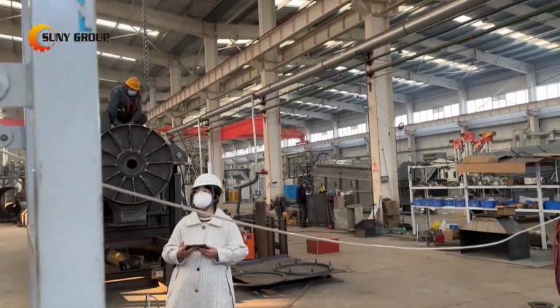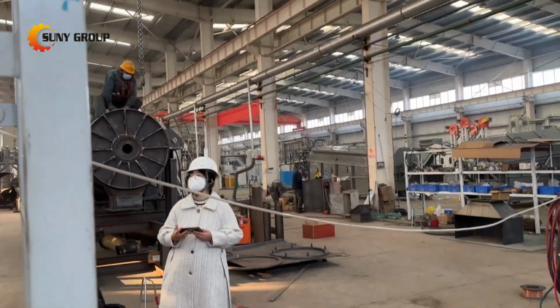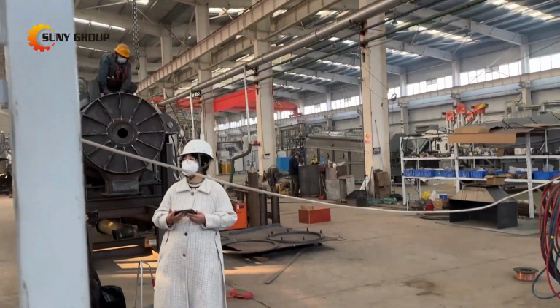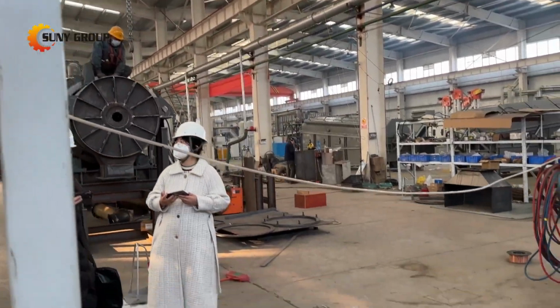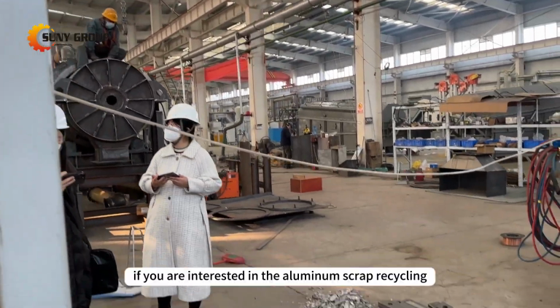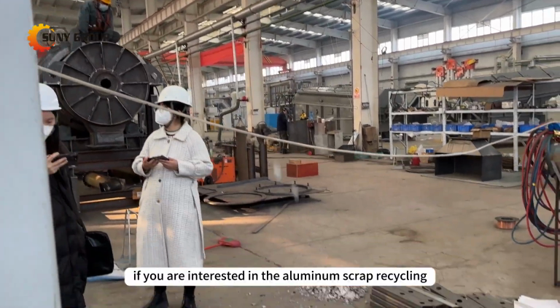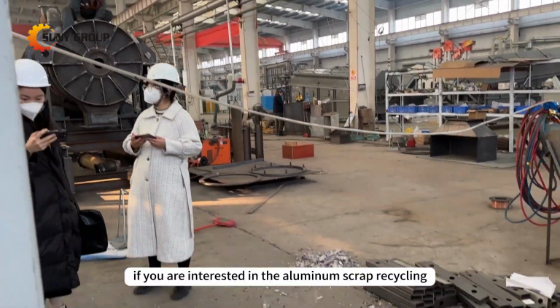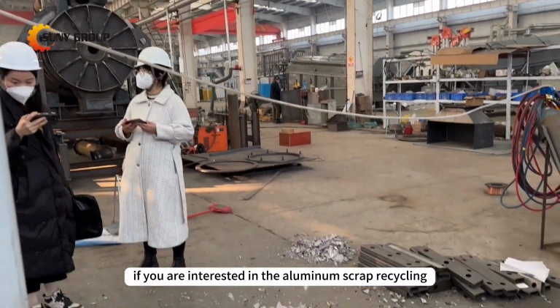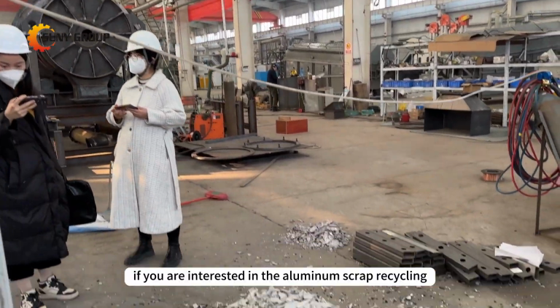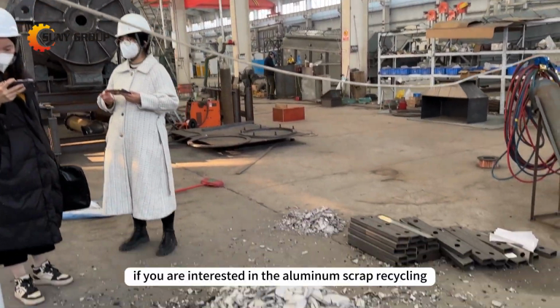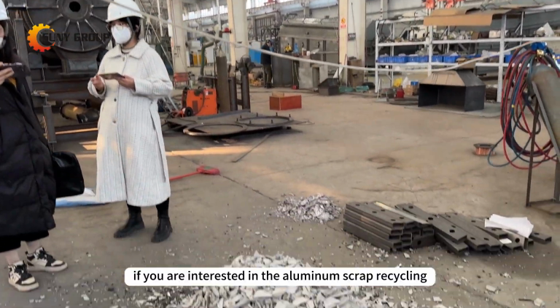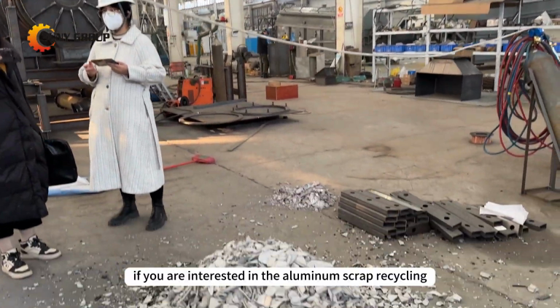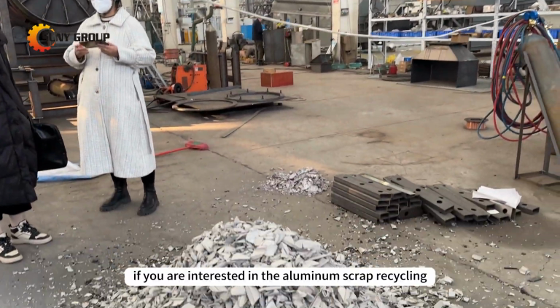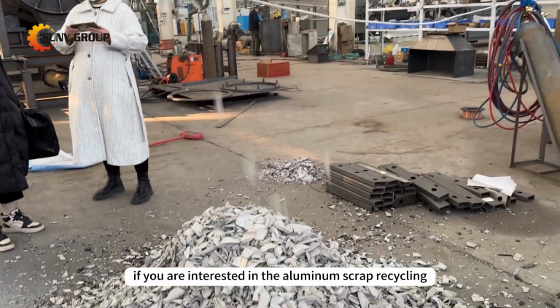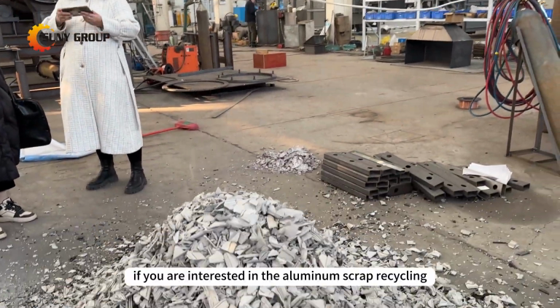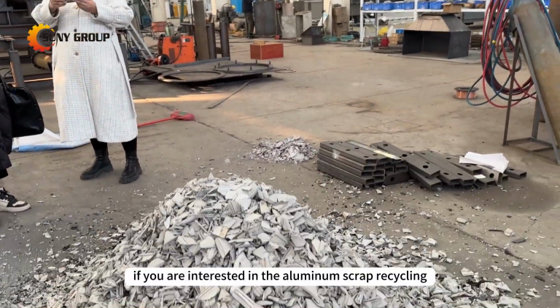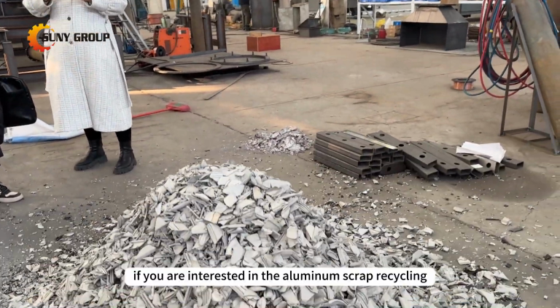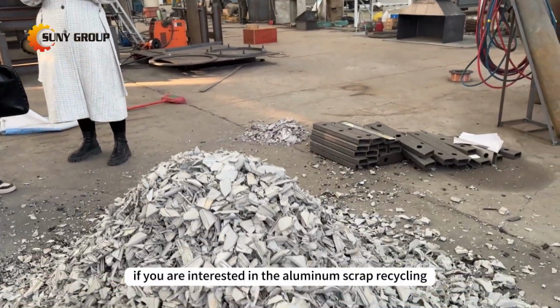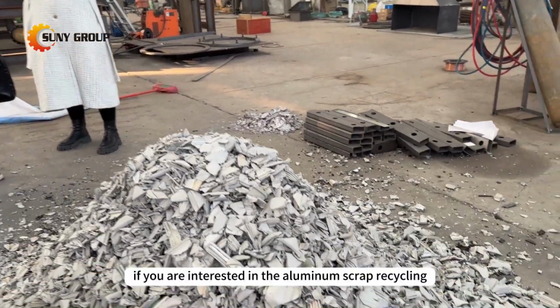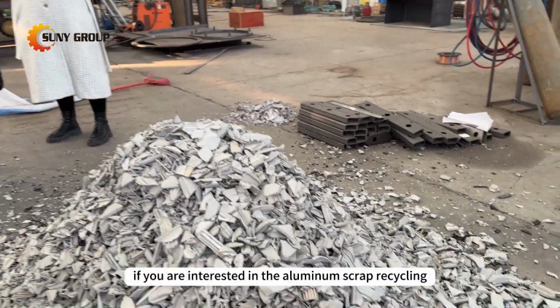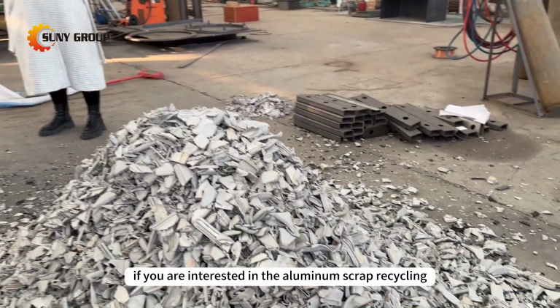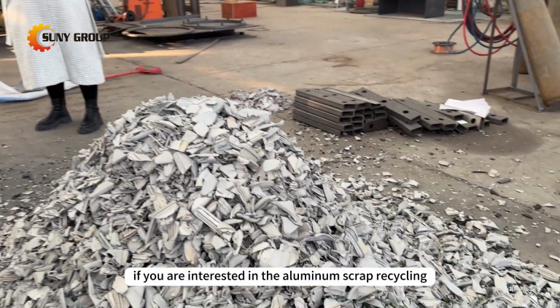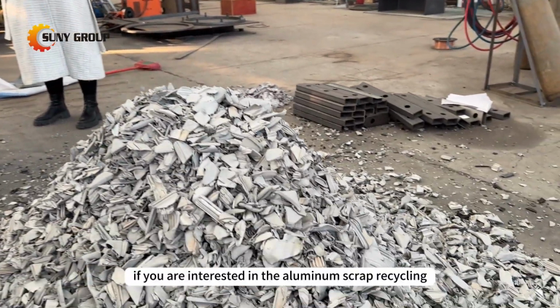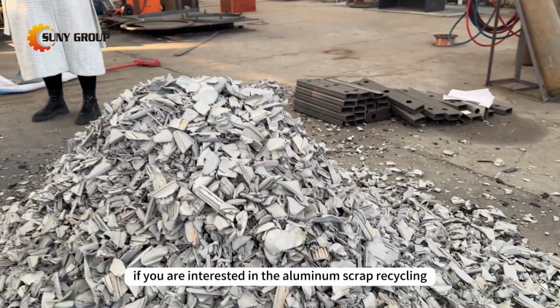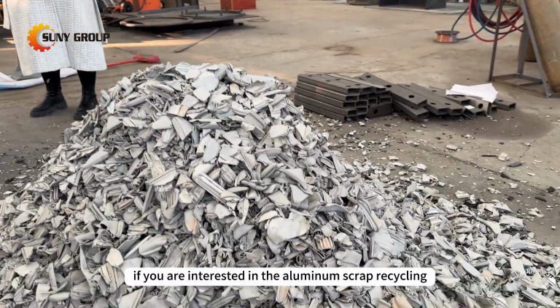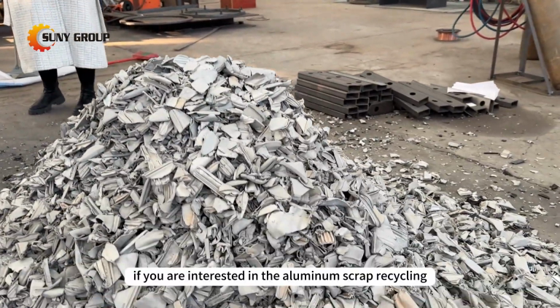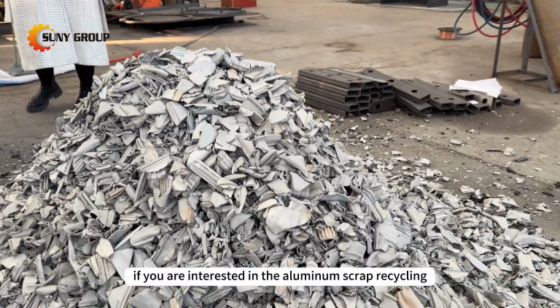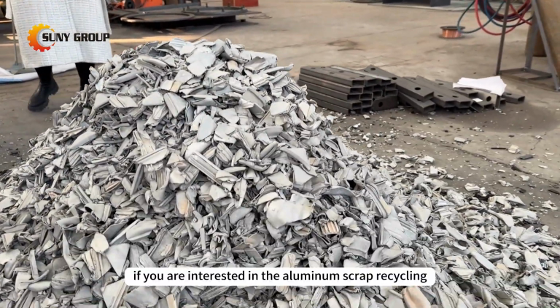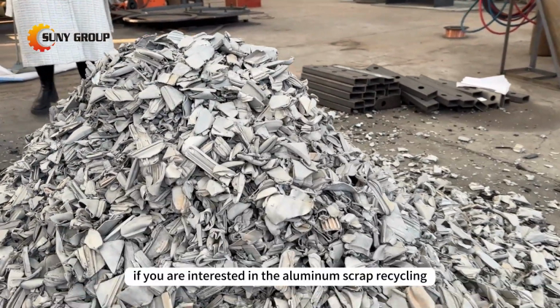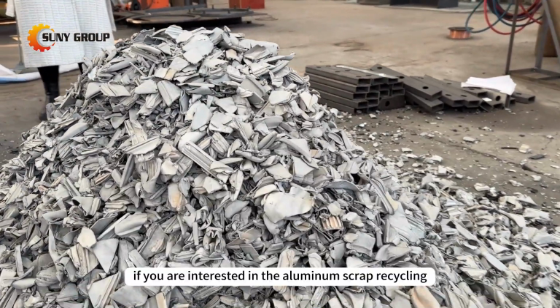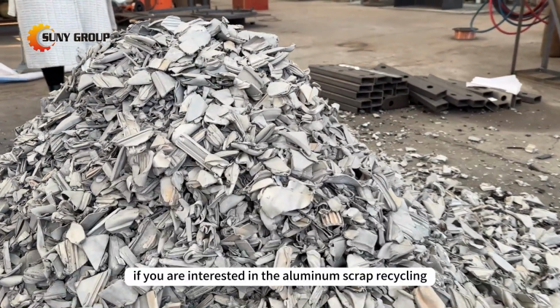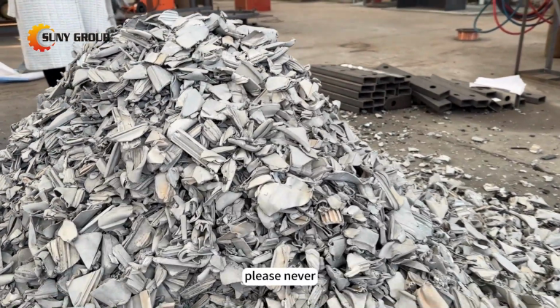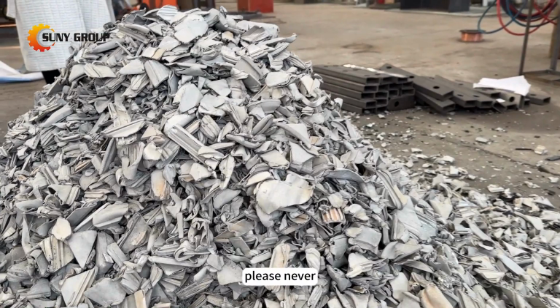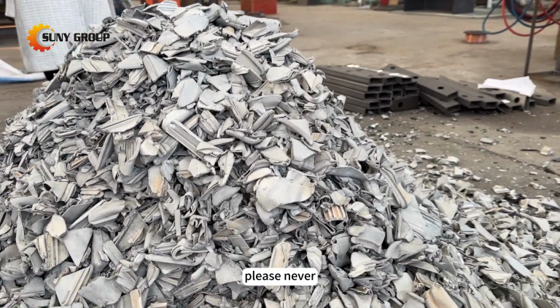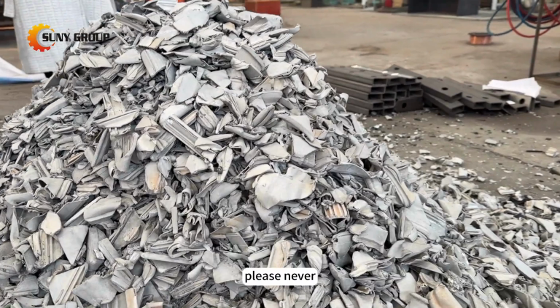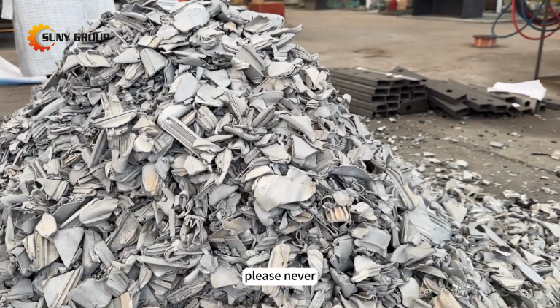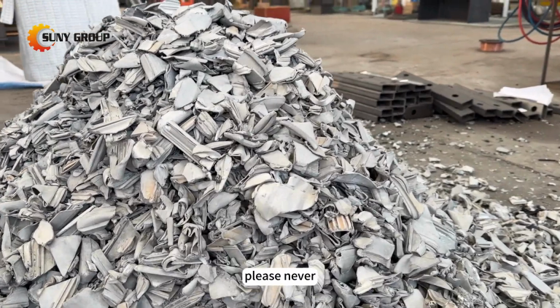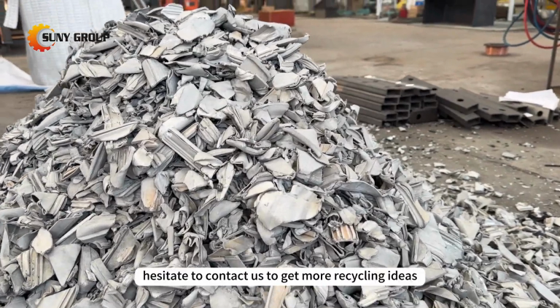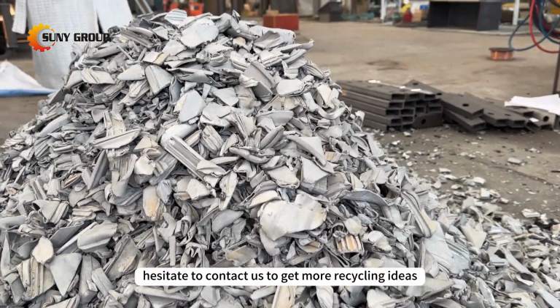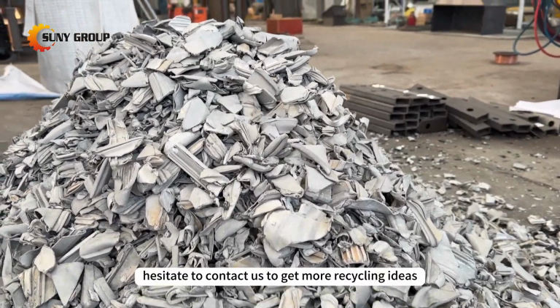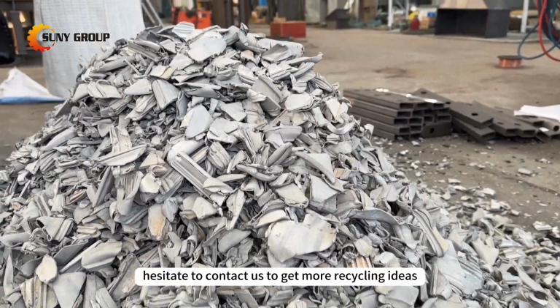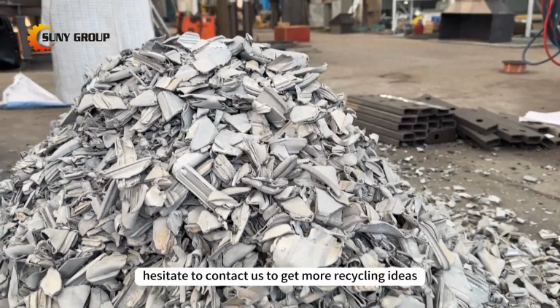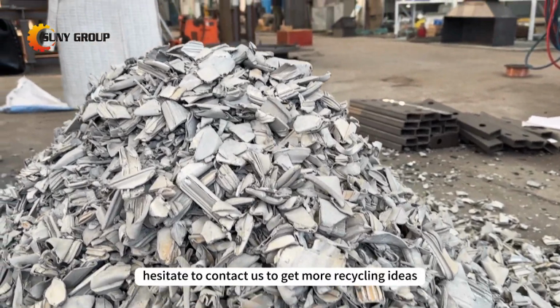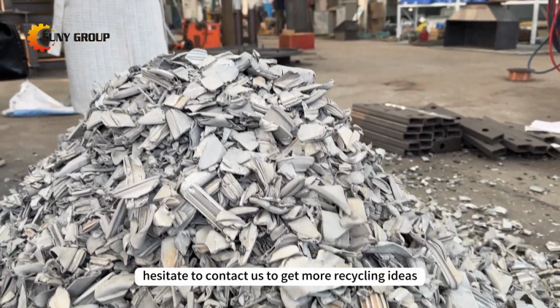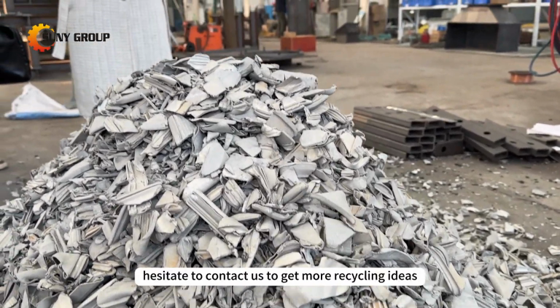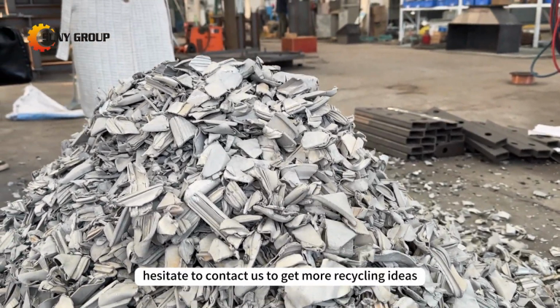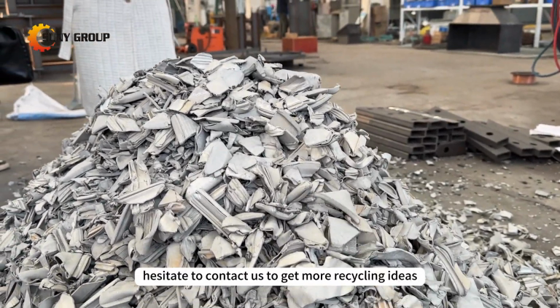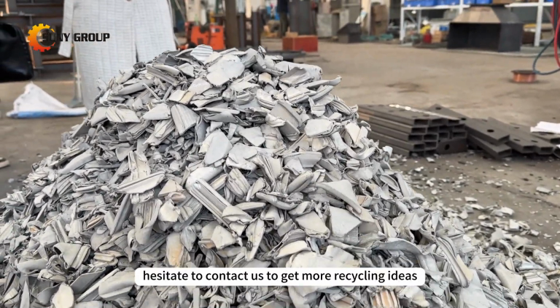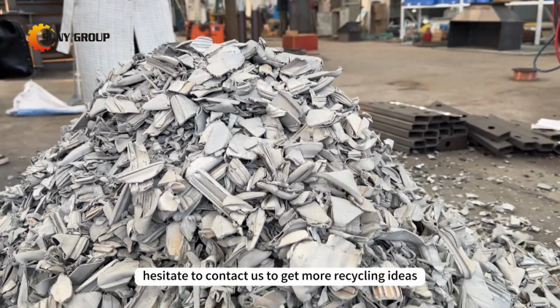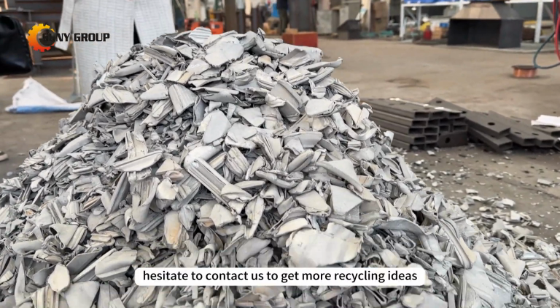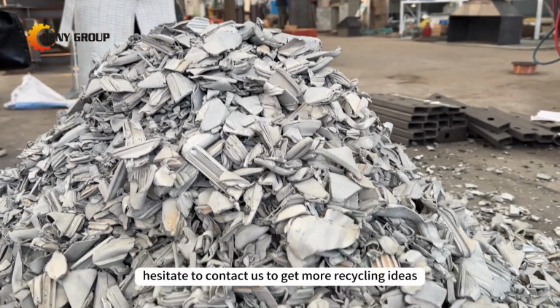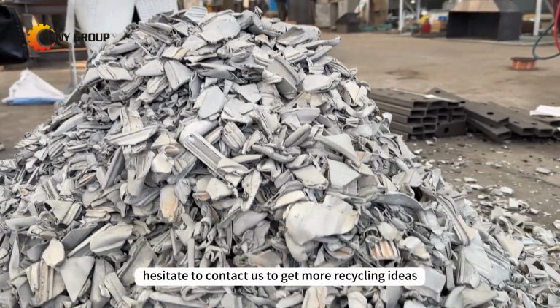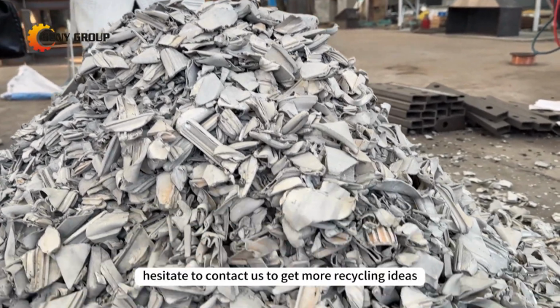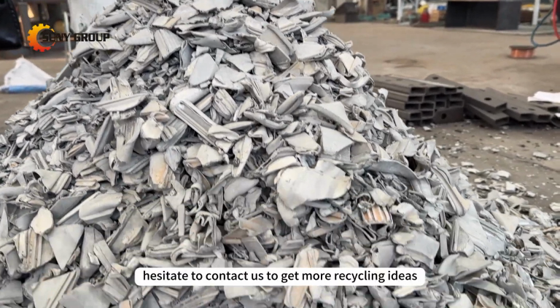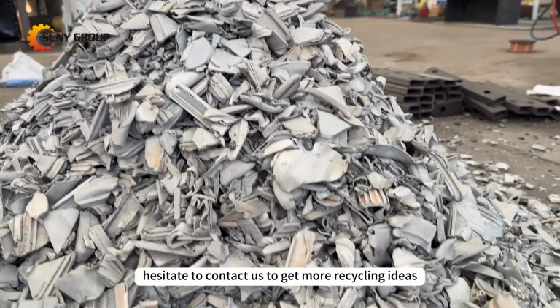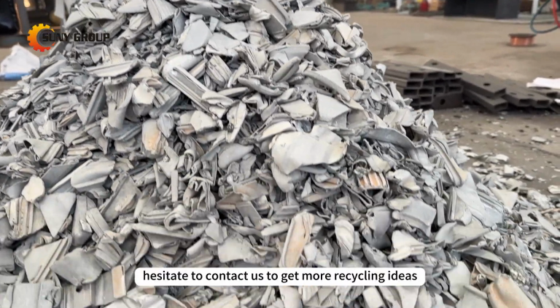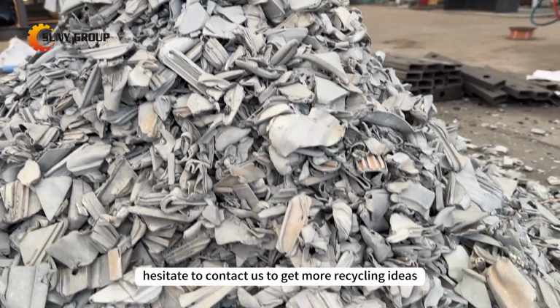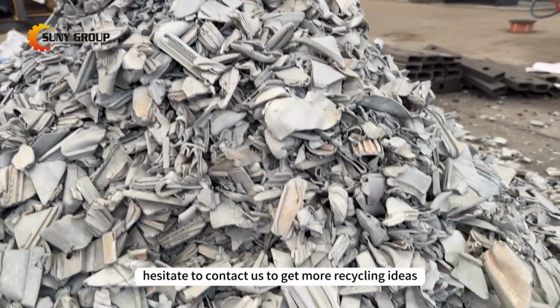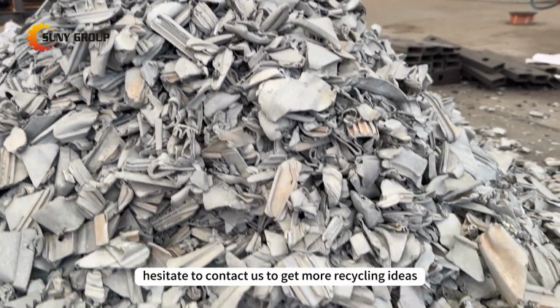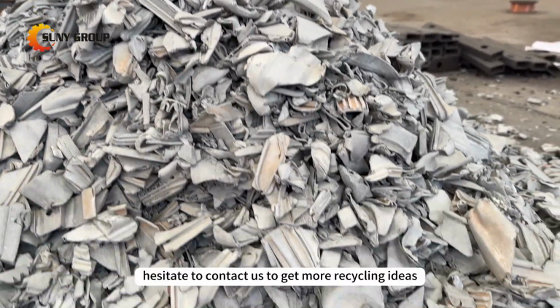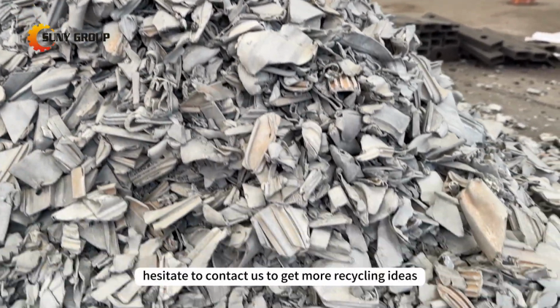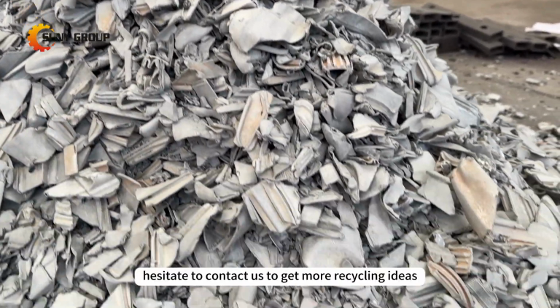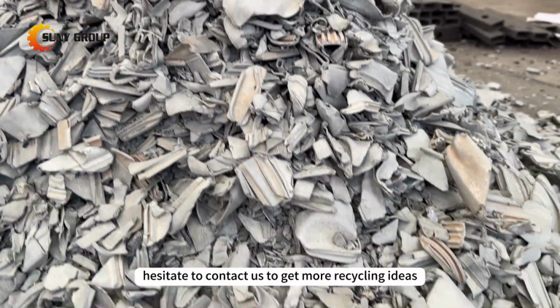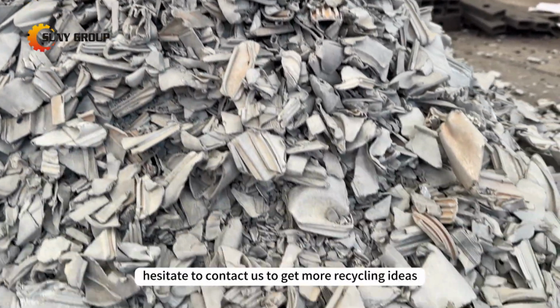If you are interested in aluminum scrap recycling, please do not hesitate to contact us to get more recycling ideas.